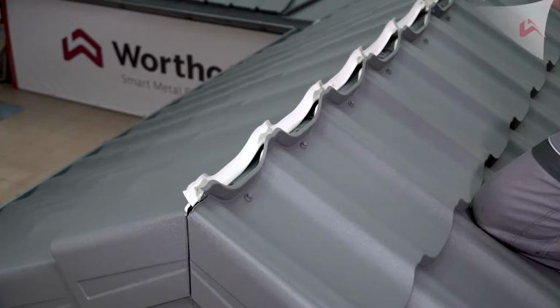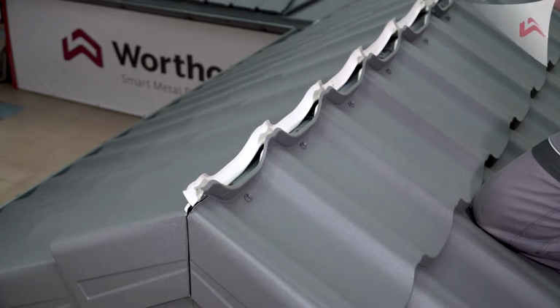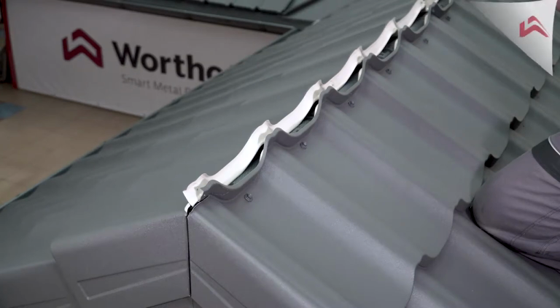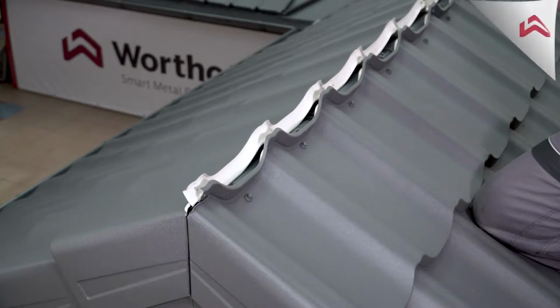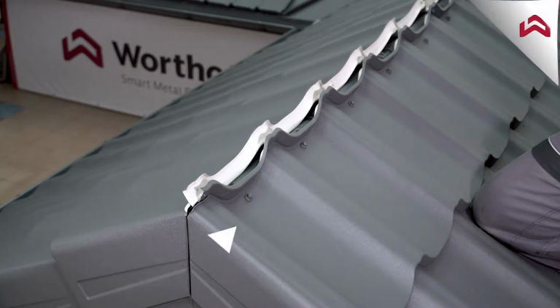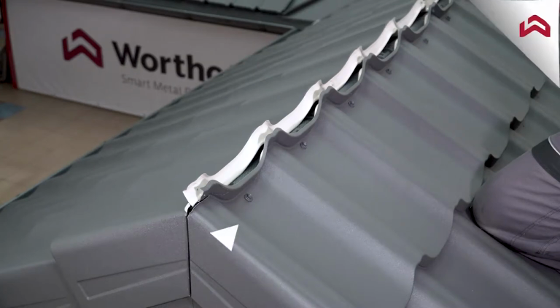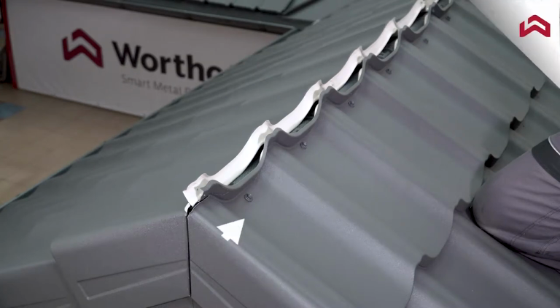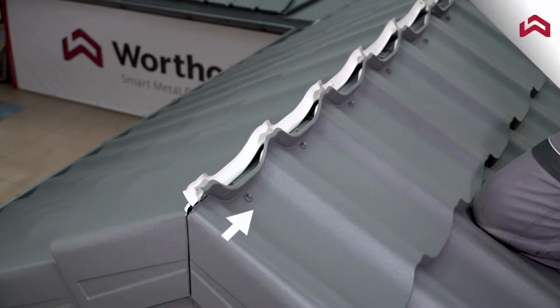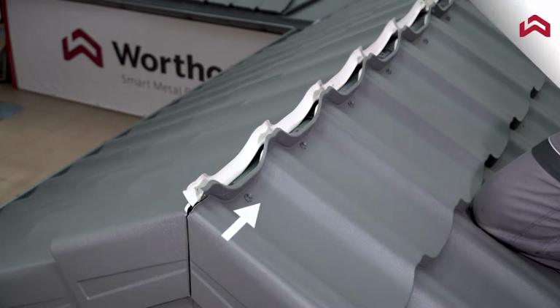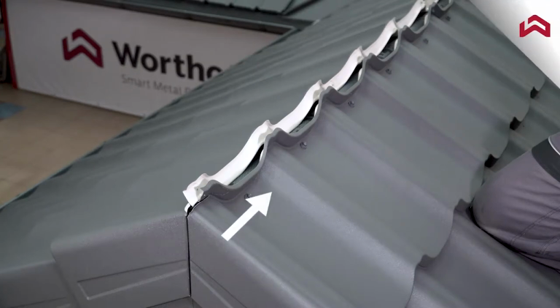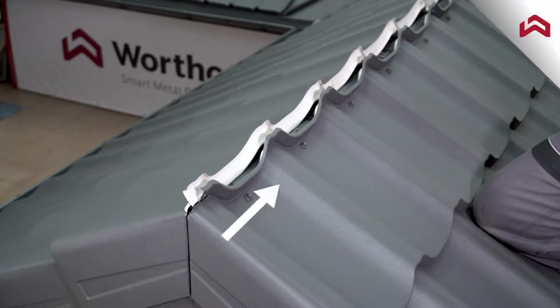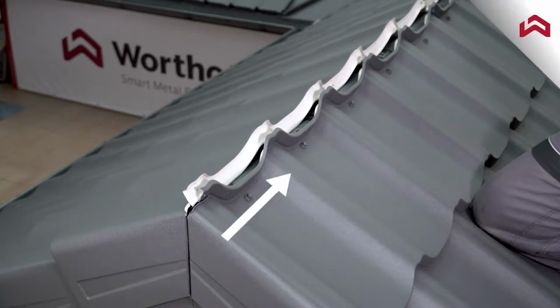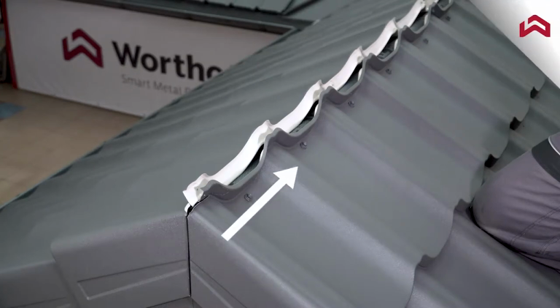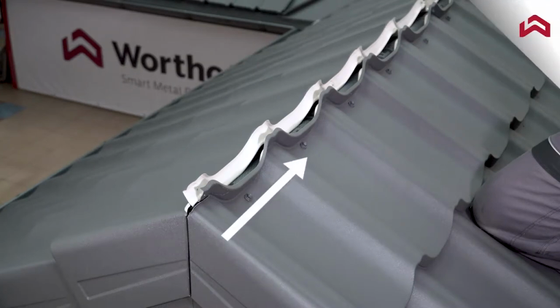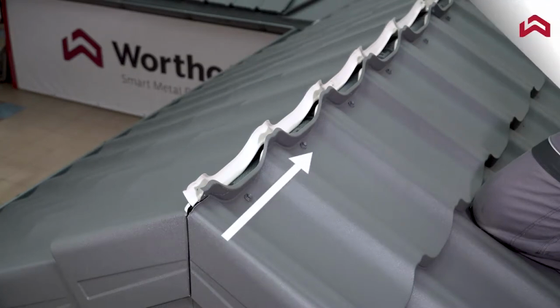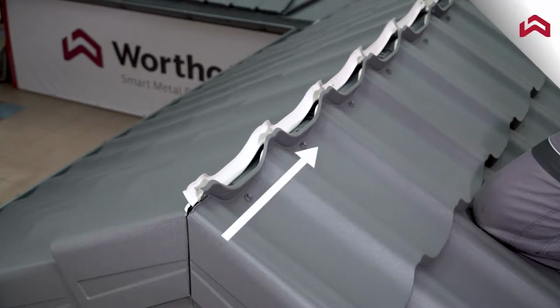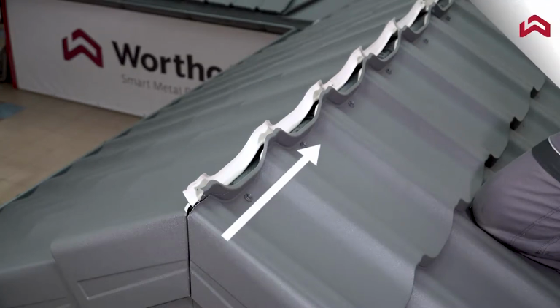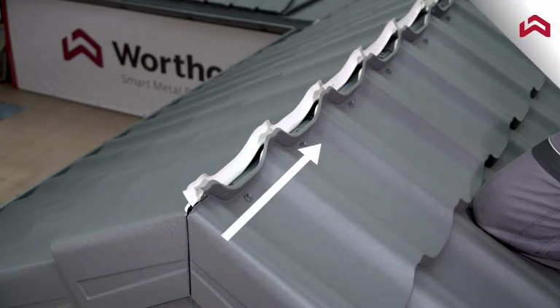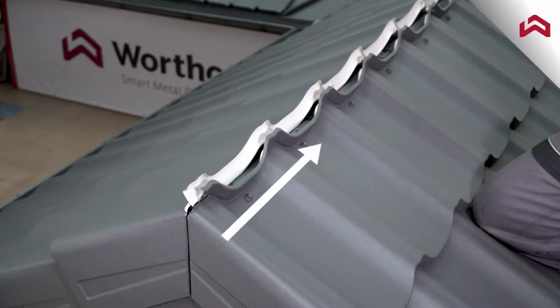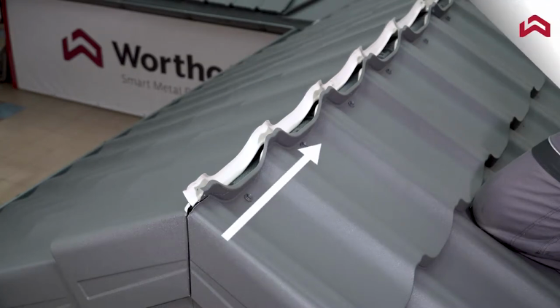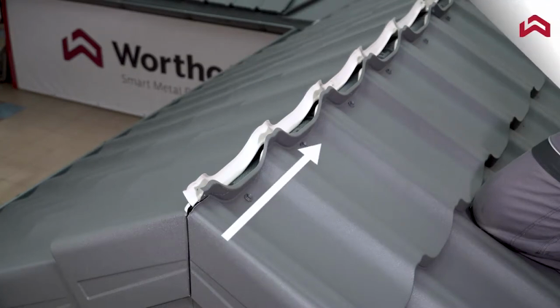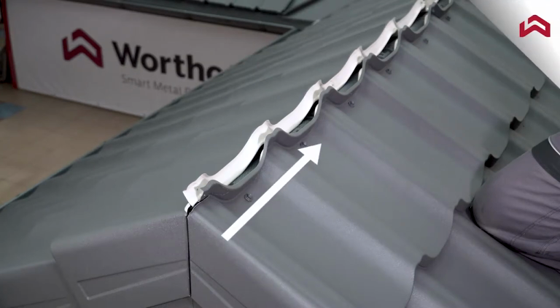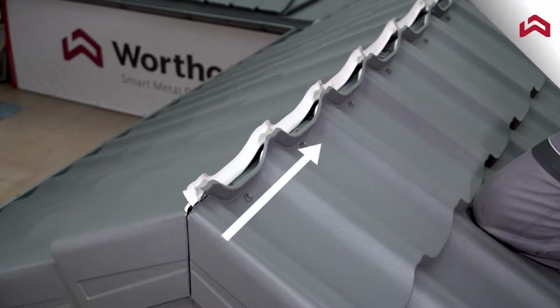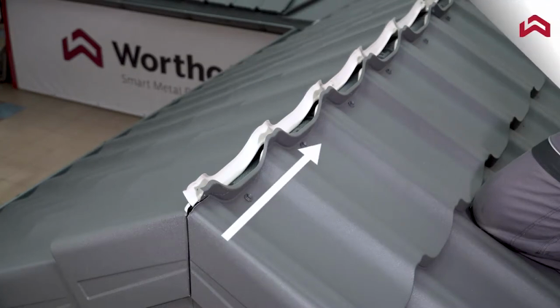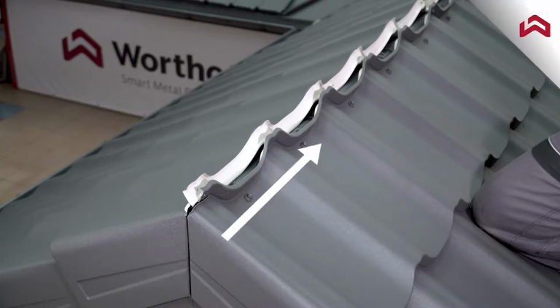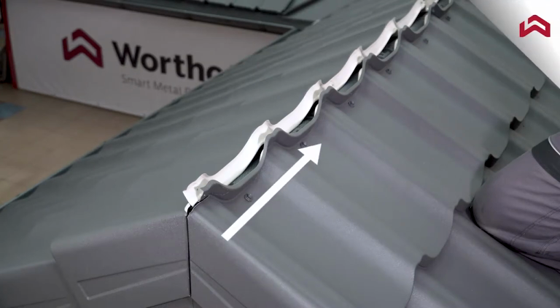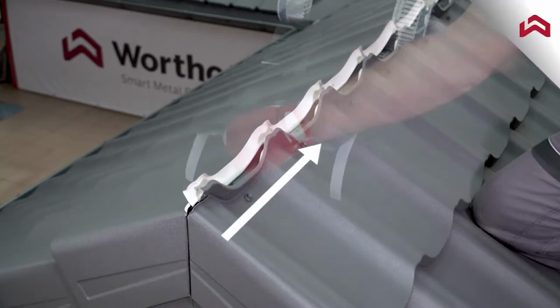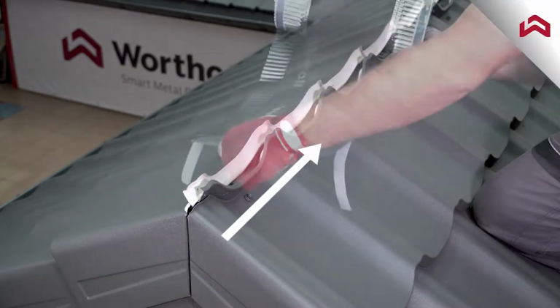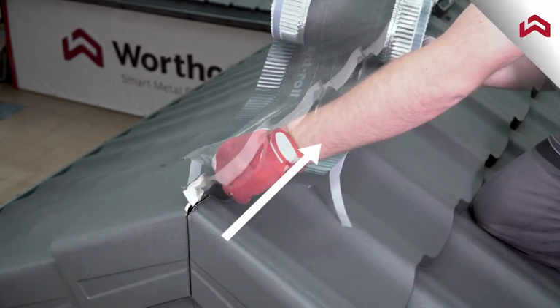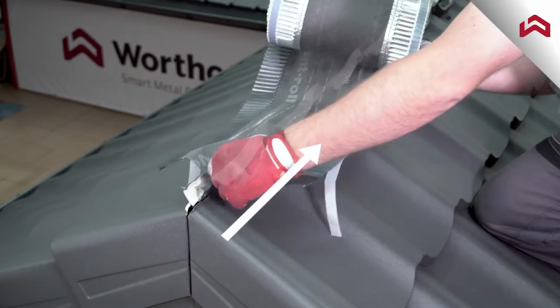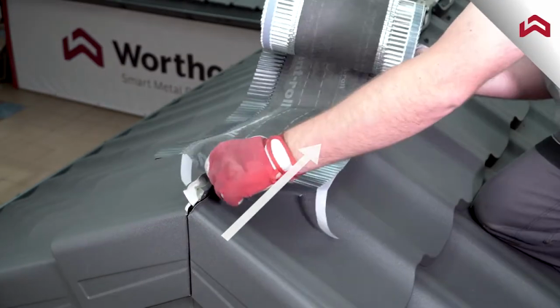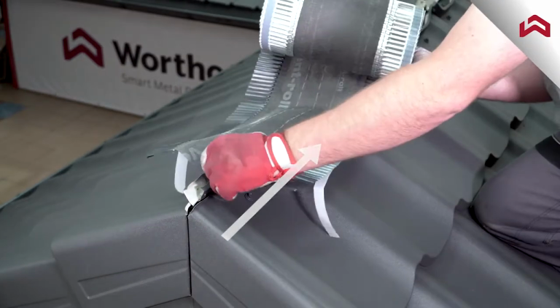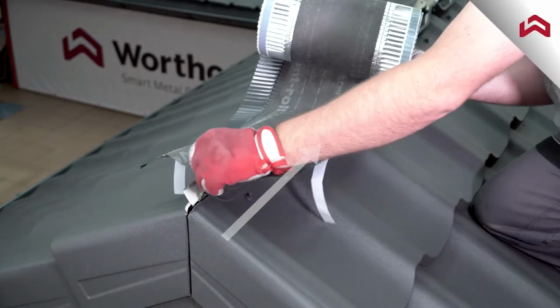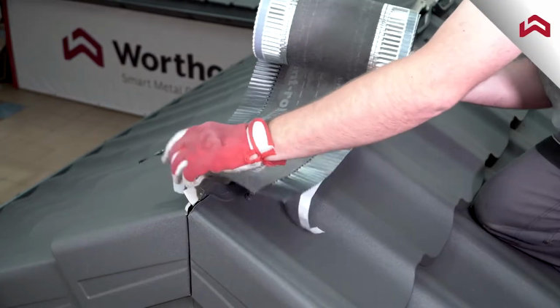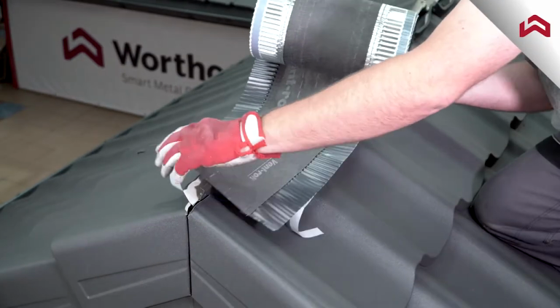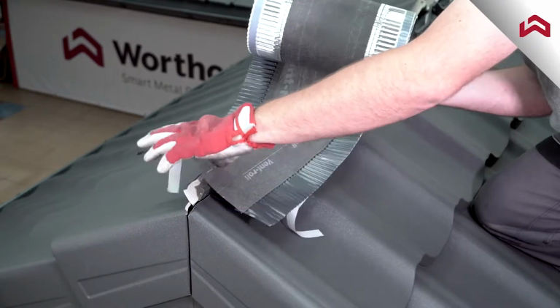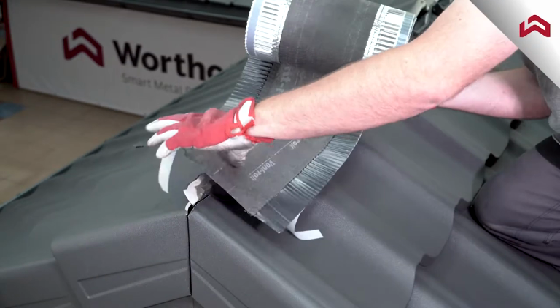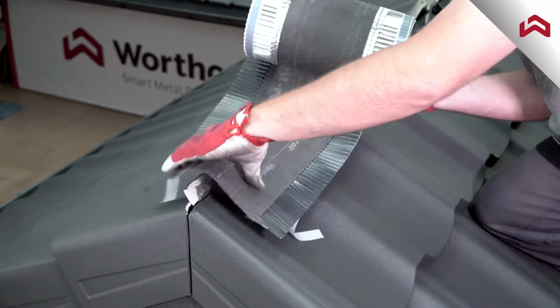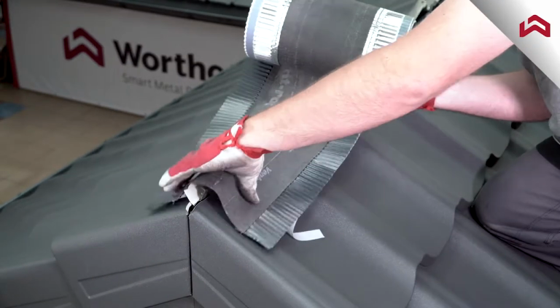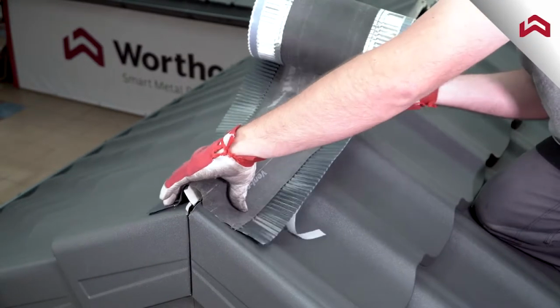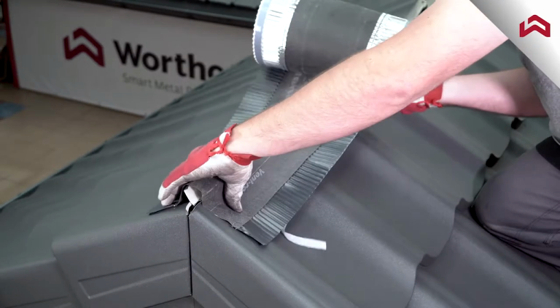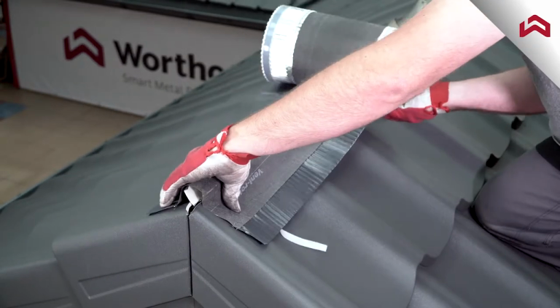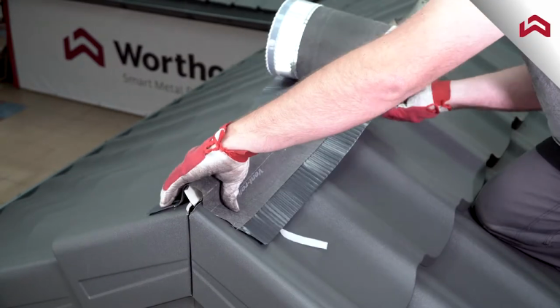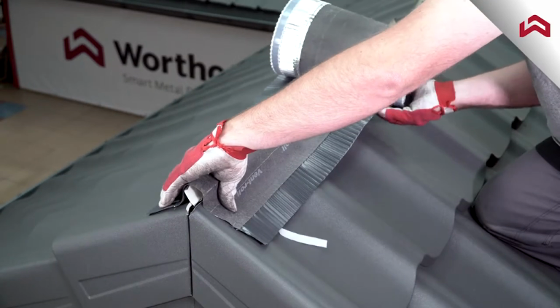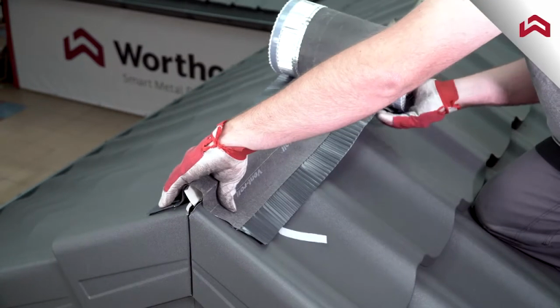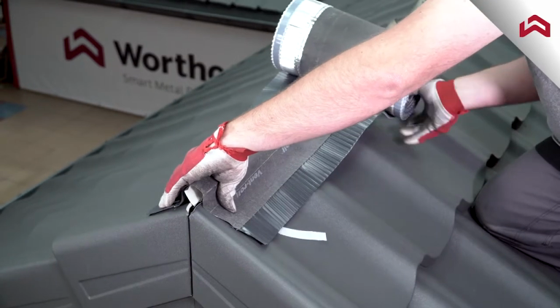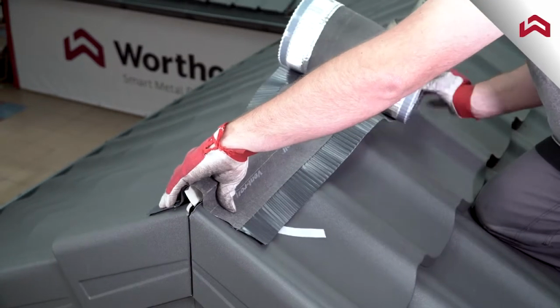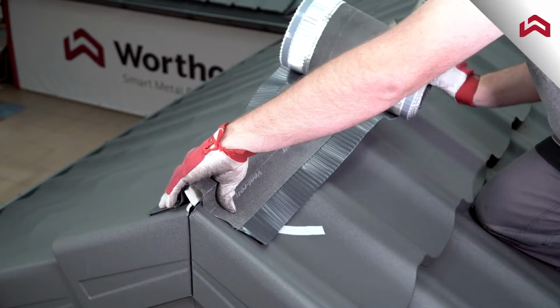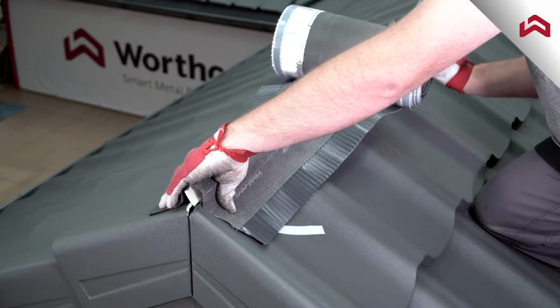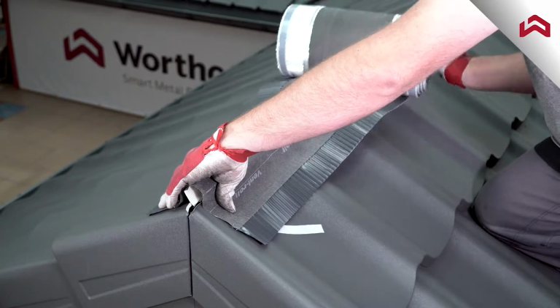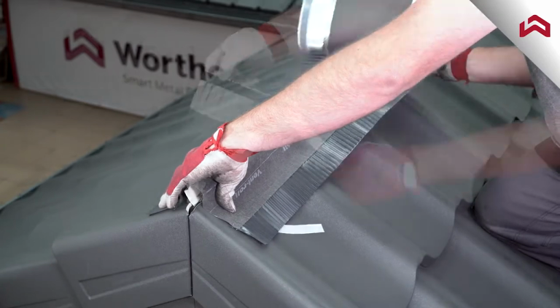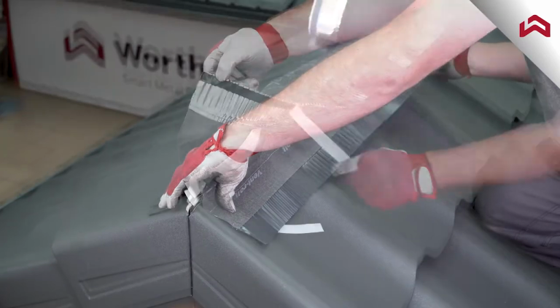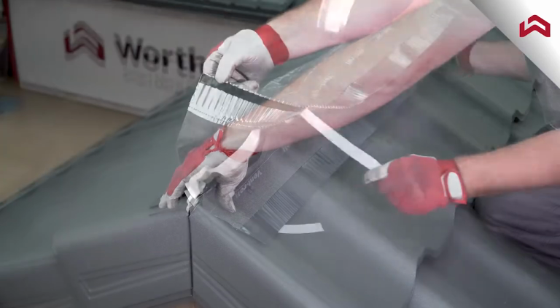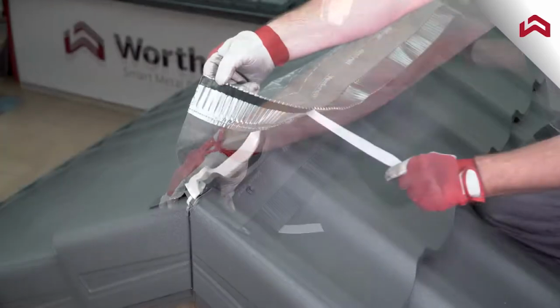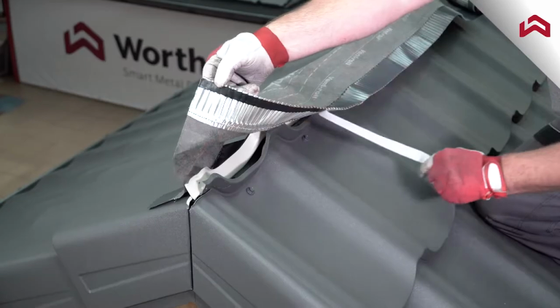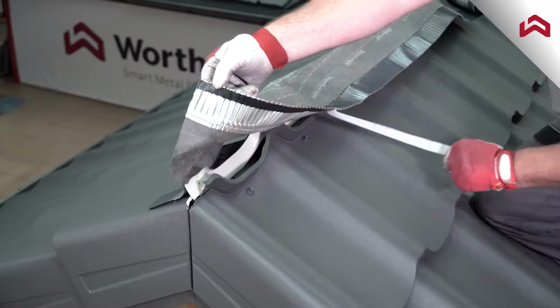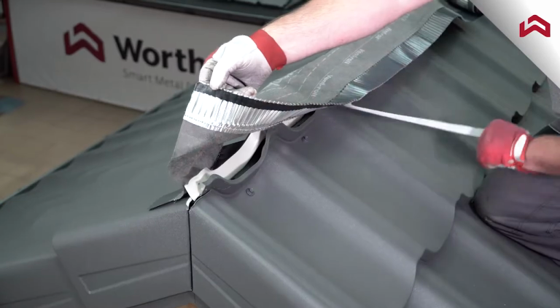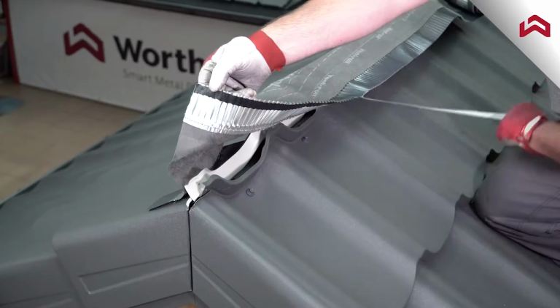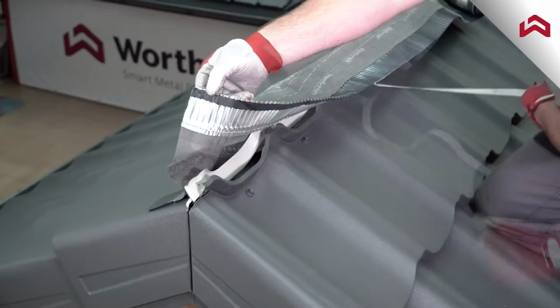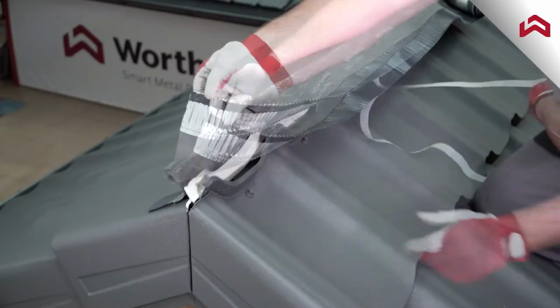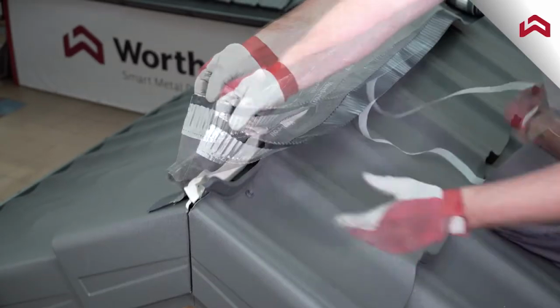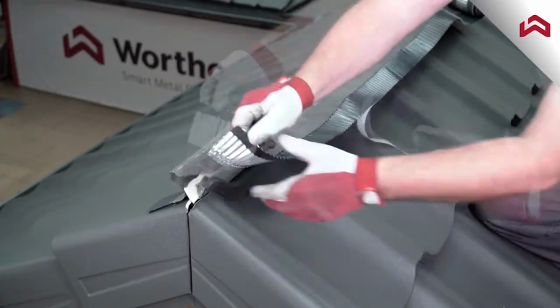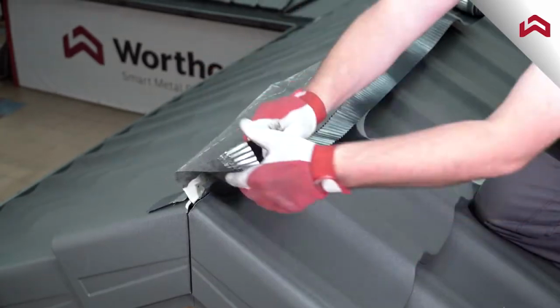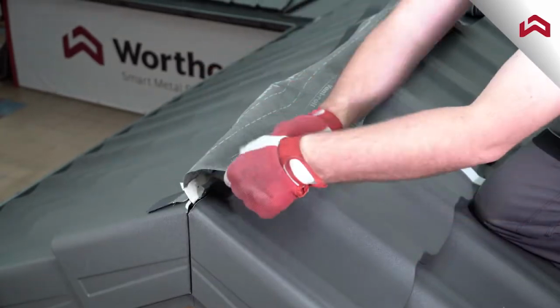Start the installation from the gable side of the ridge. Install ridge vent roll and press it firmly to the panels.